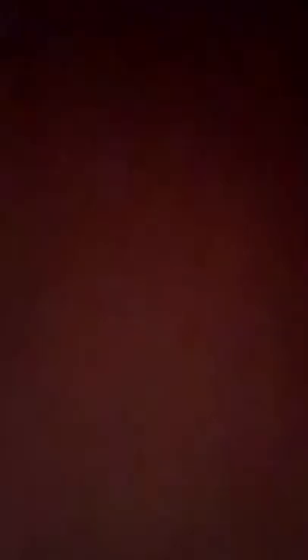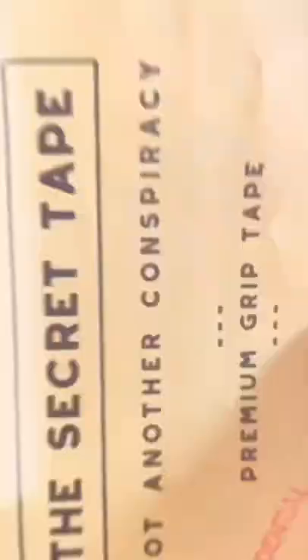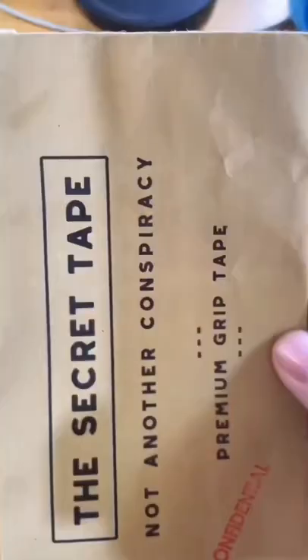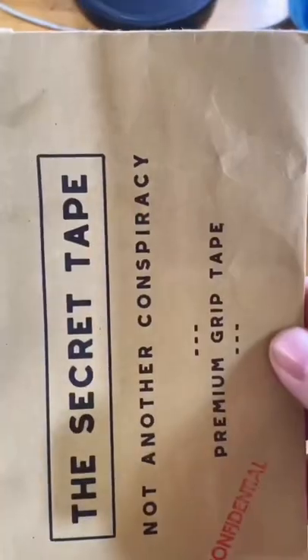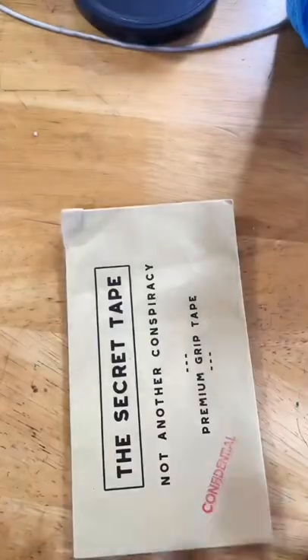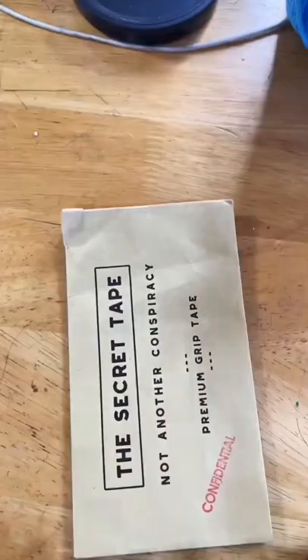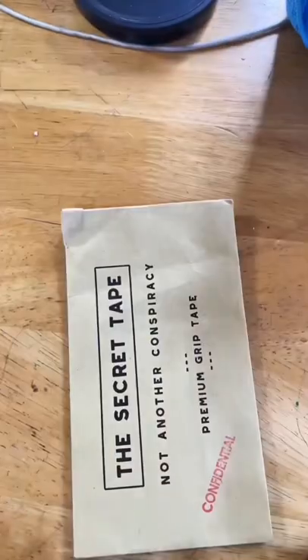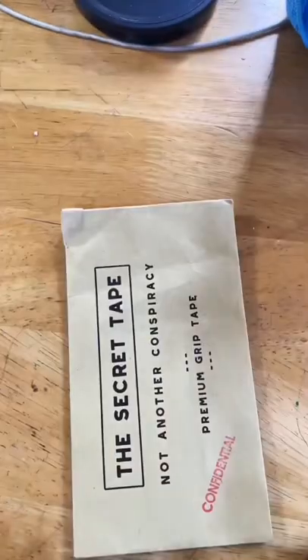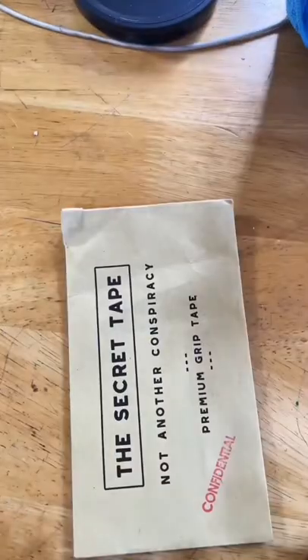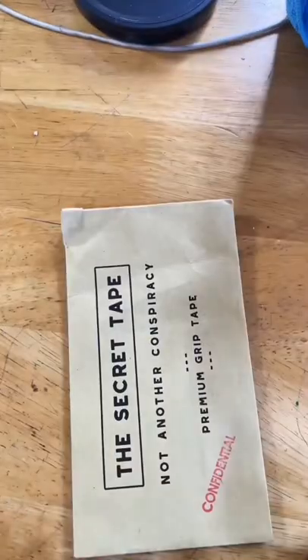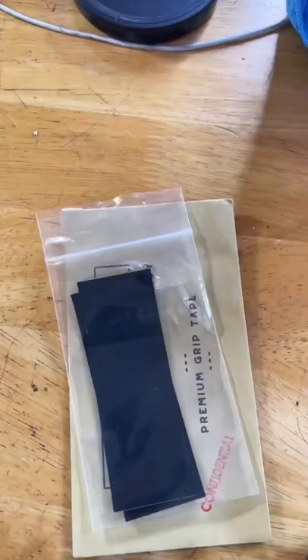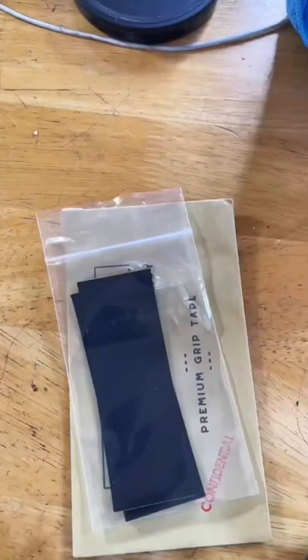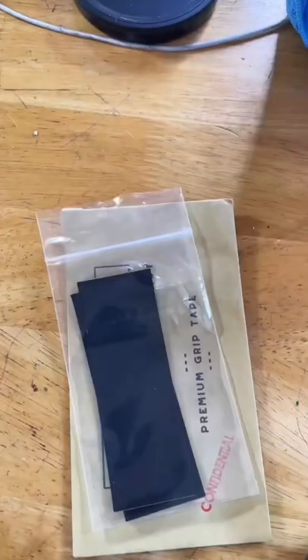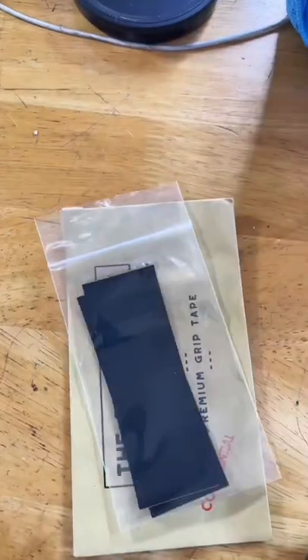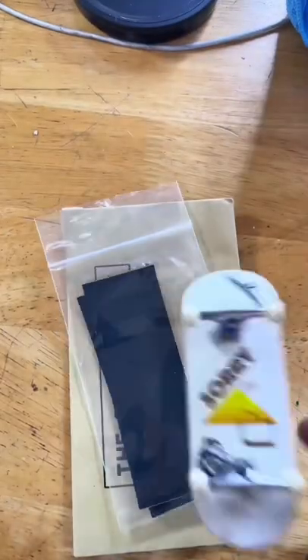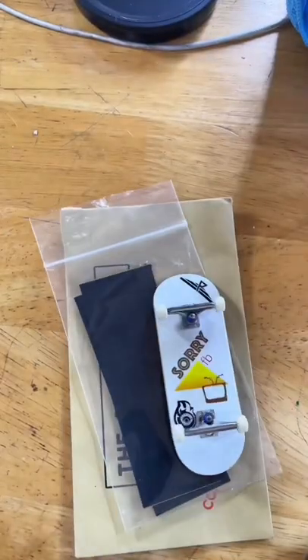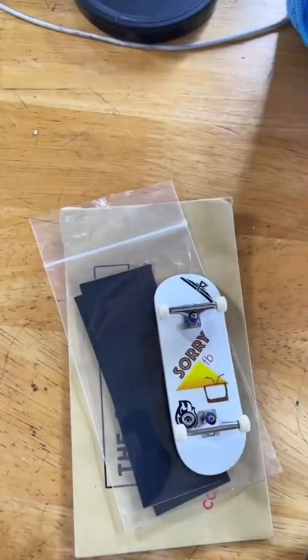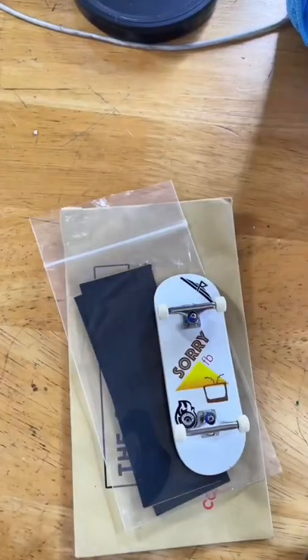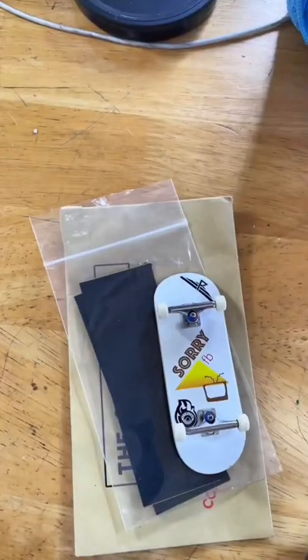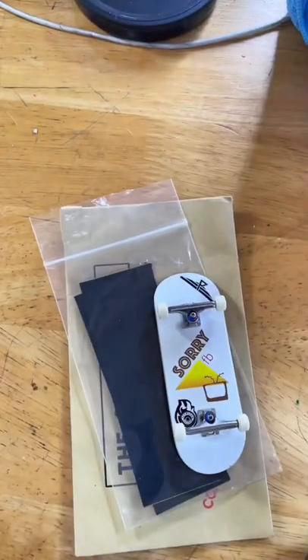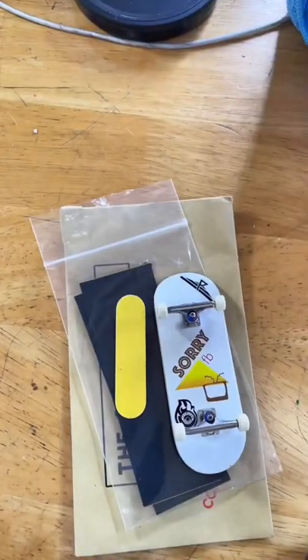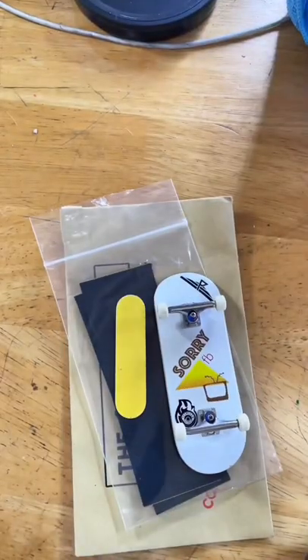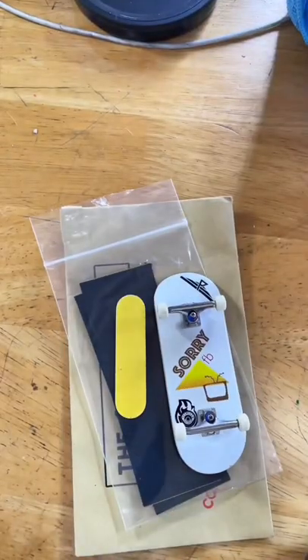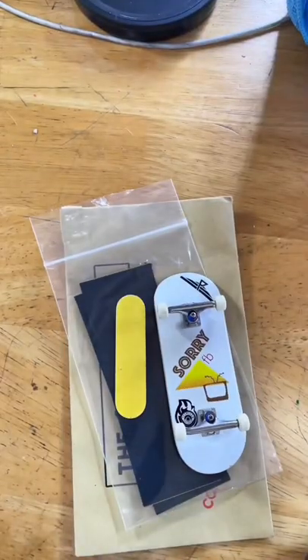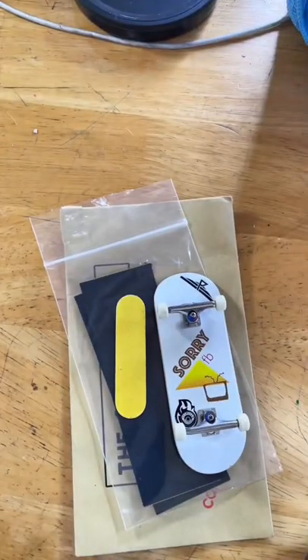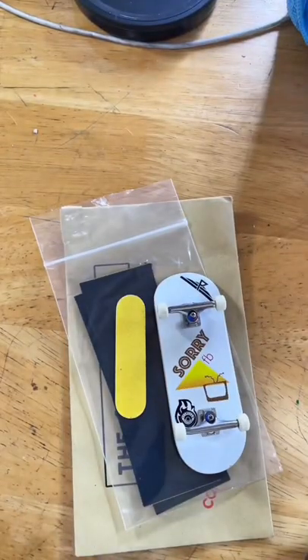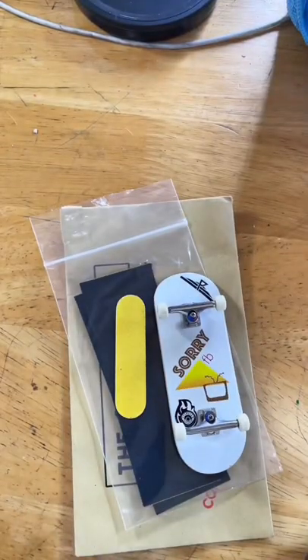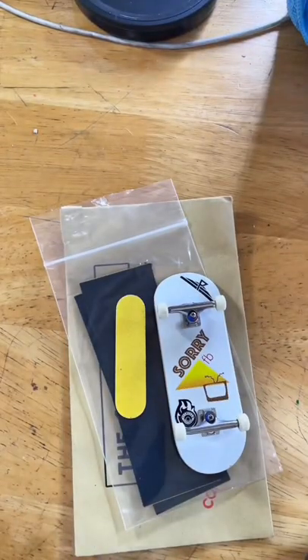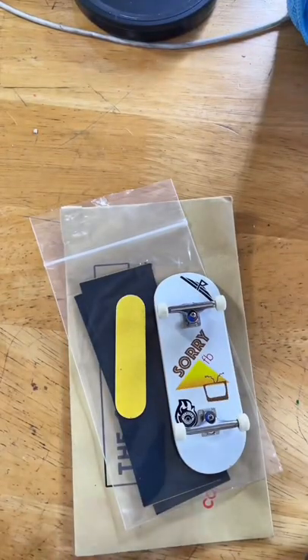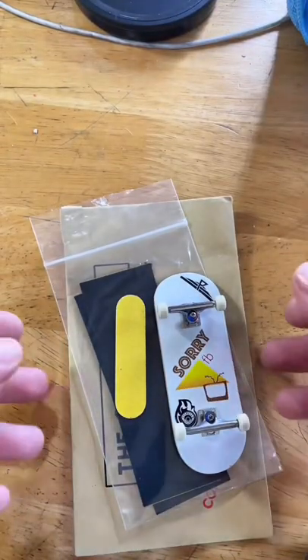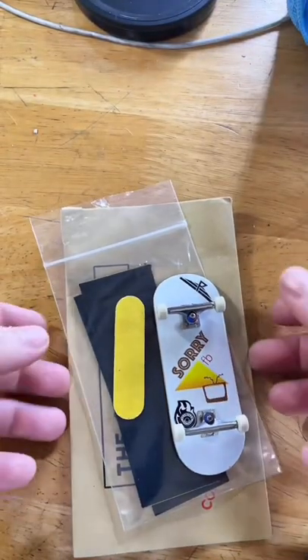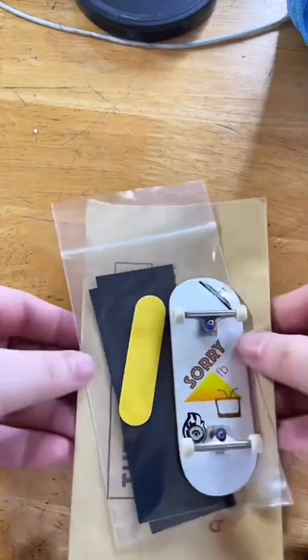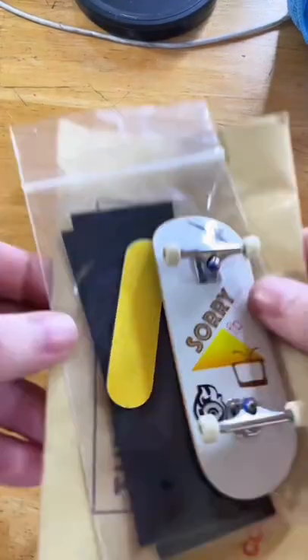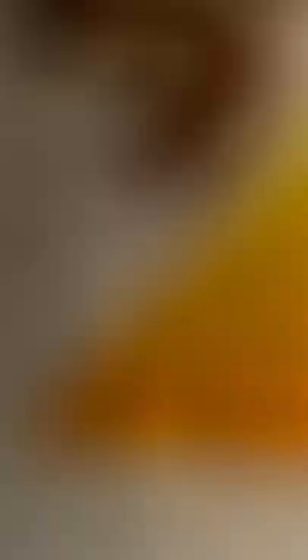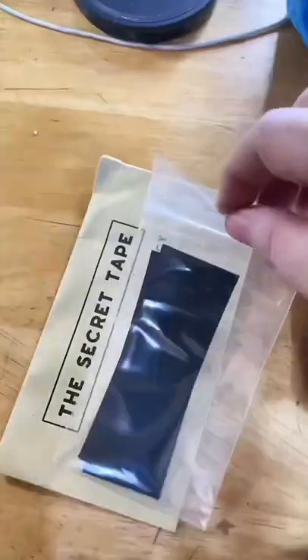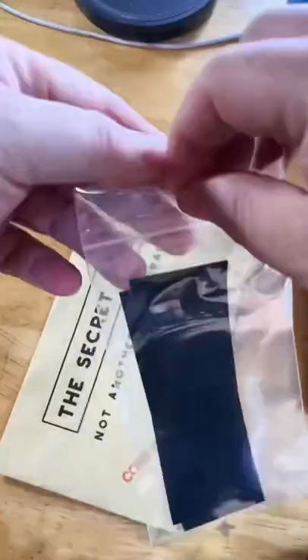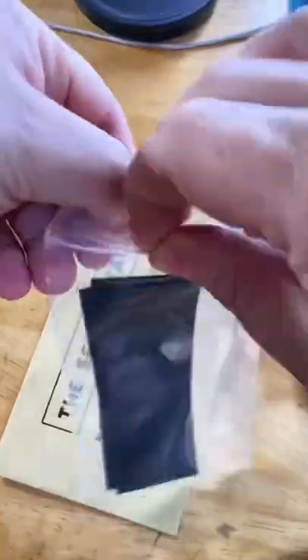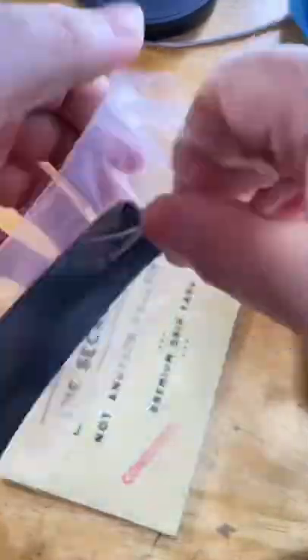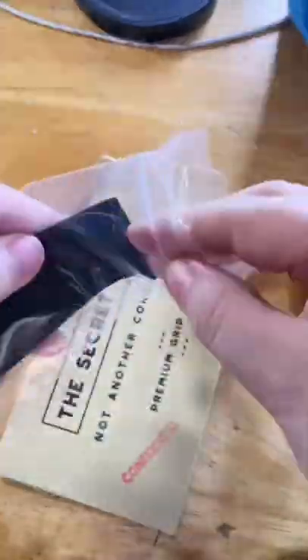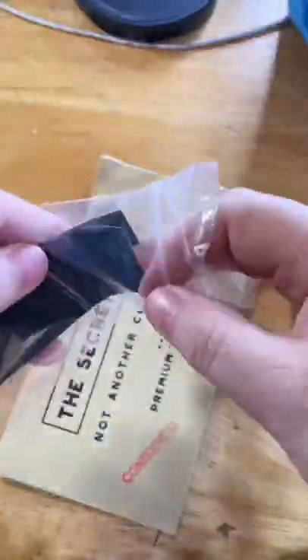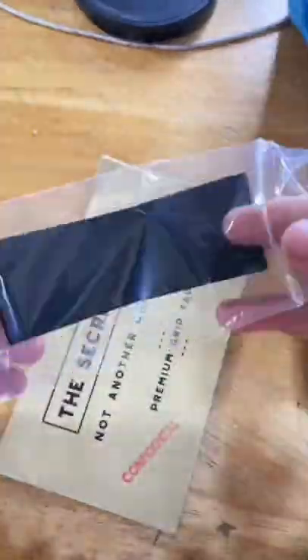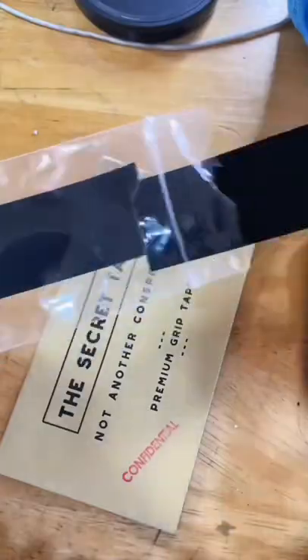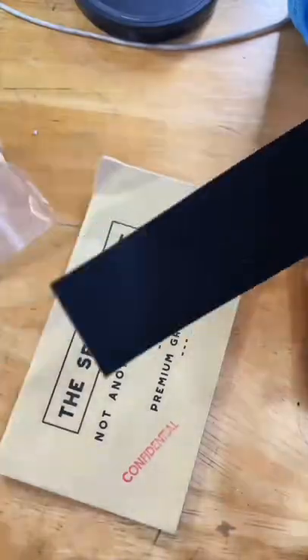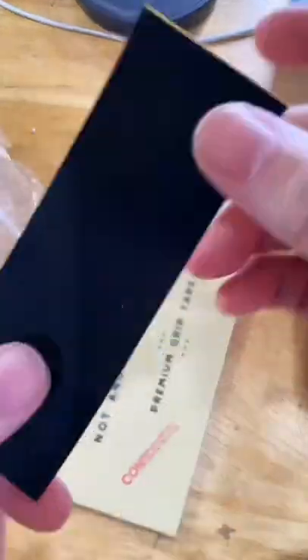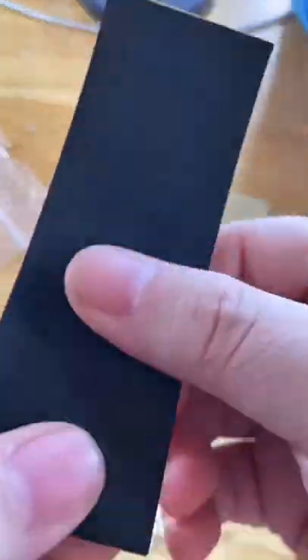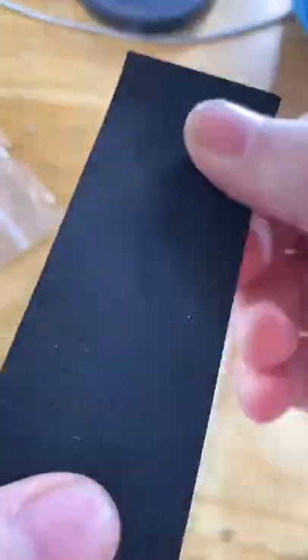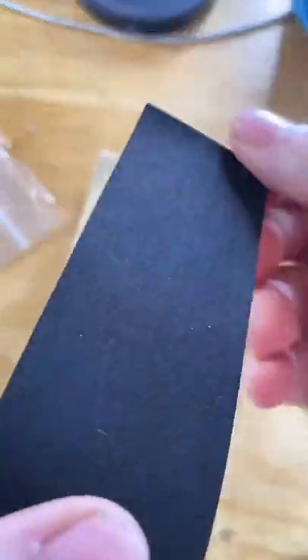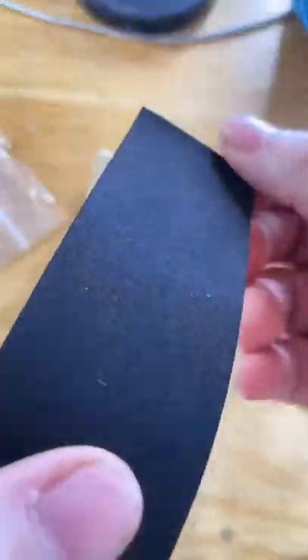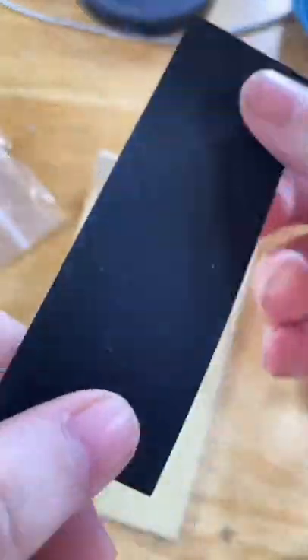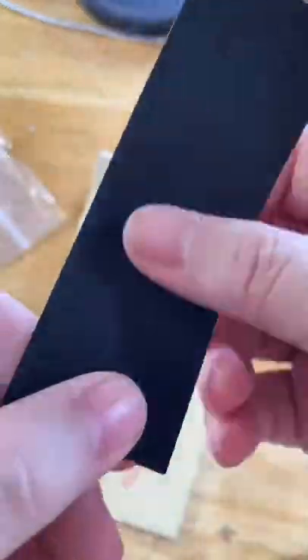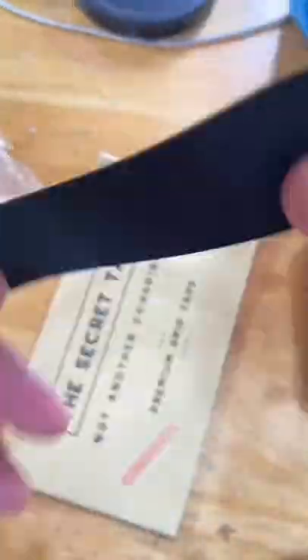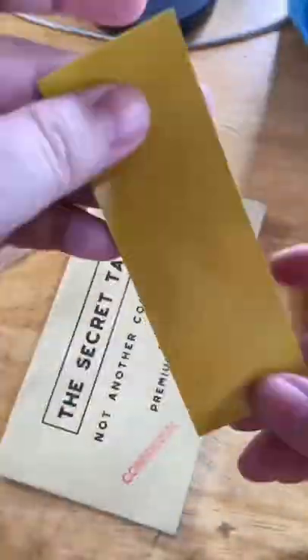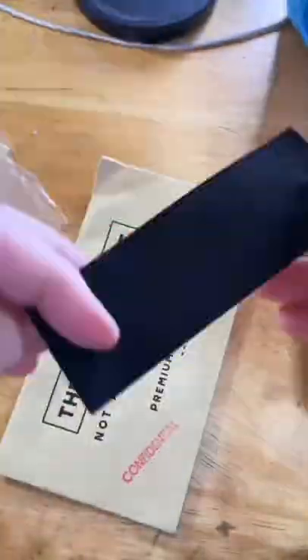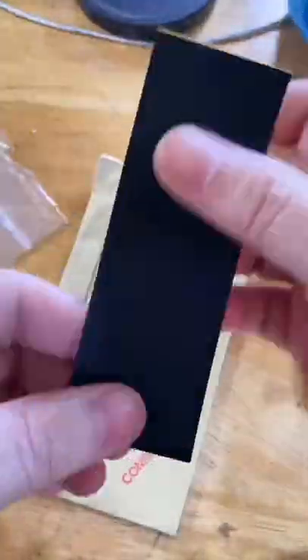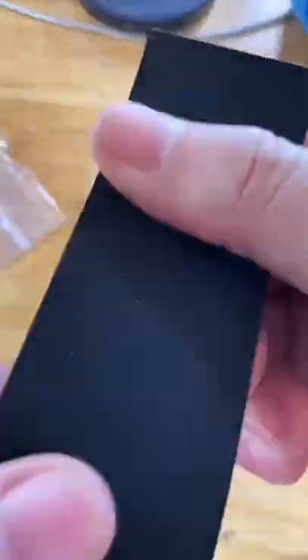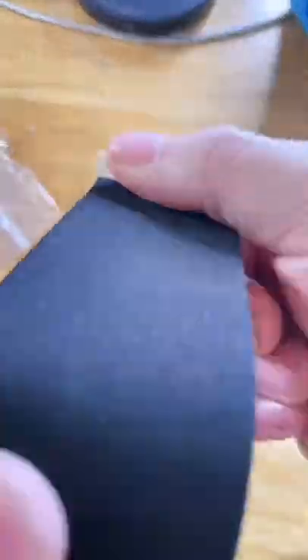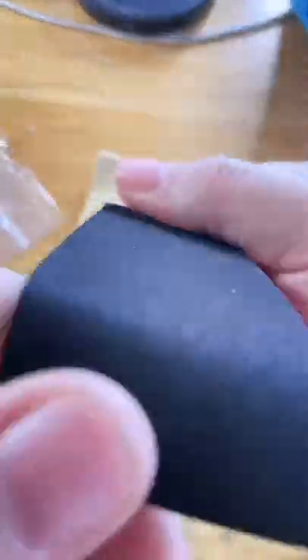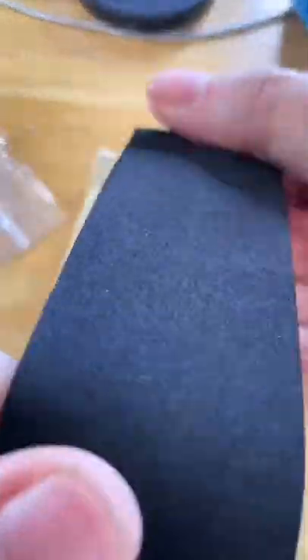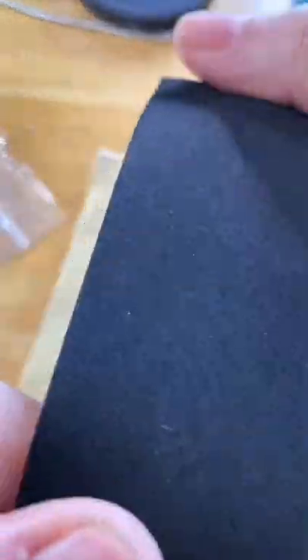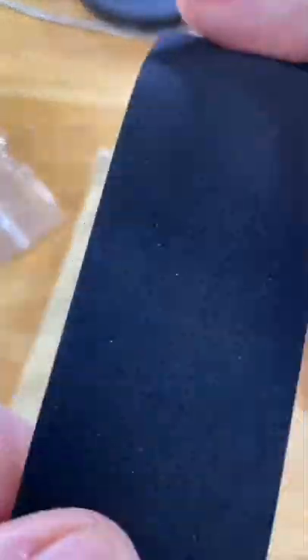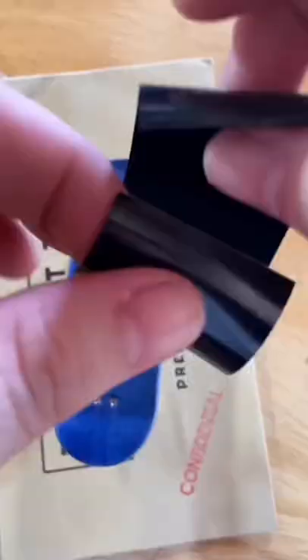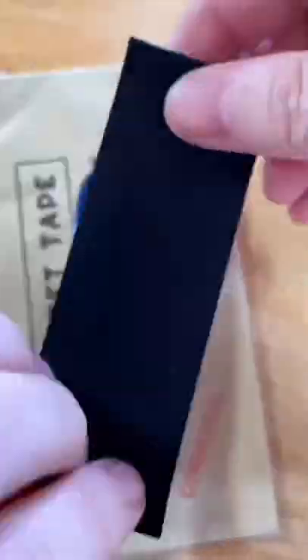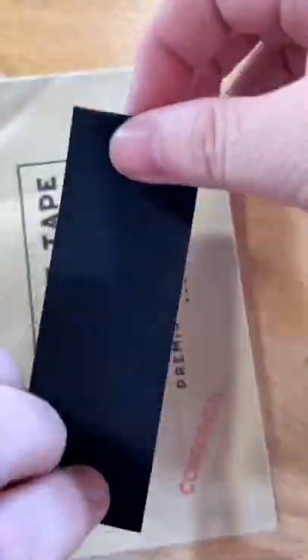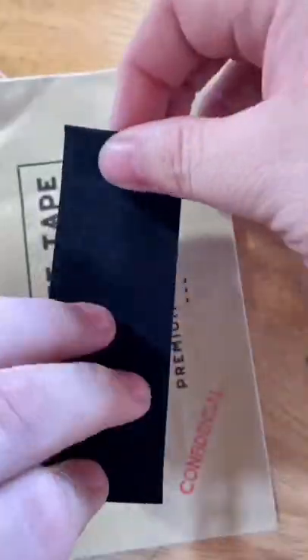You're never too old to learn how to properly apply foam grip tape to a fingerboard. You're definitely going to need some foam grip tape — preferably the Secret Tape — and you're definitely going to need a soft nail file.